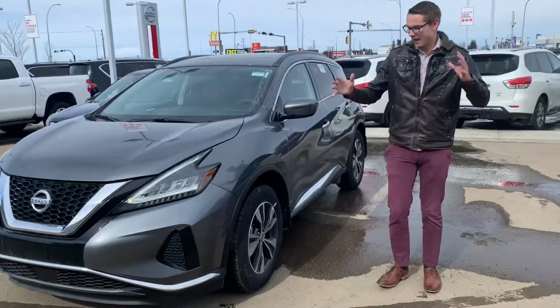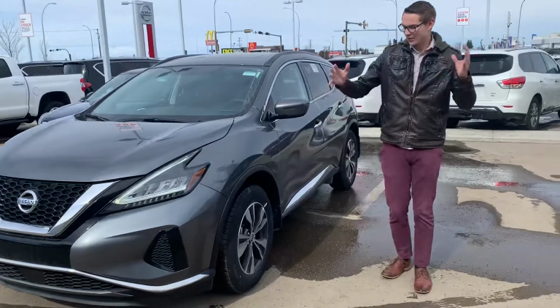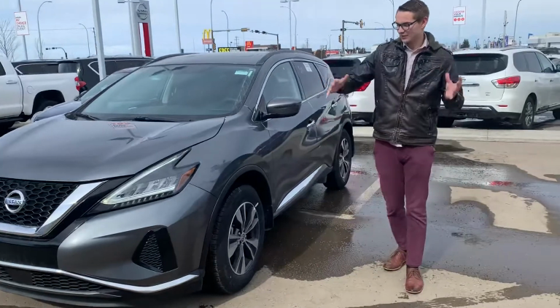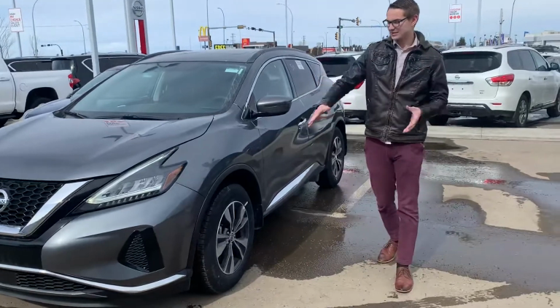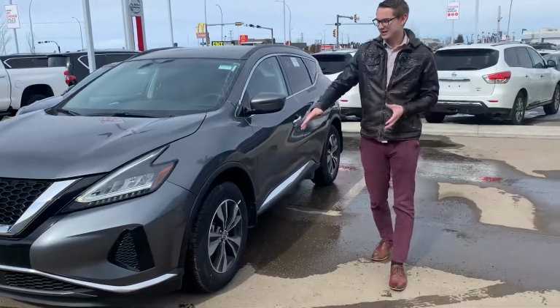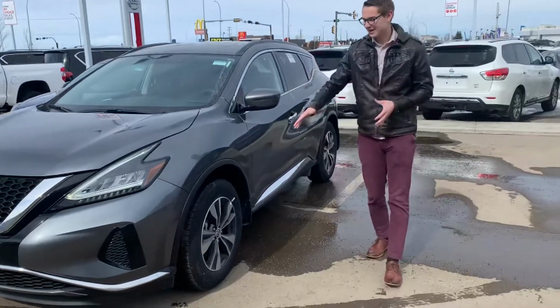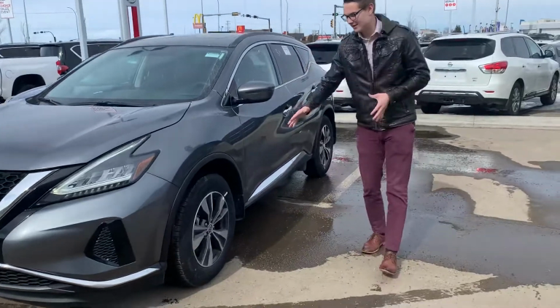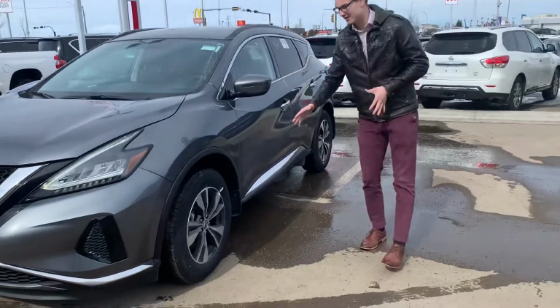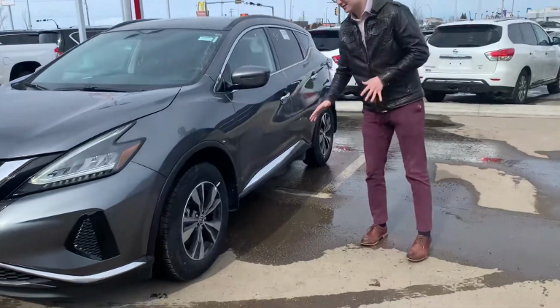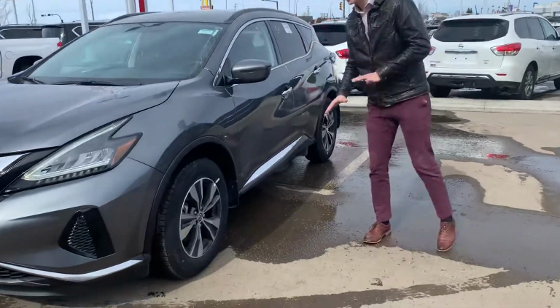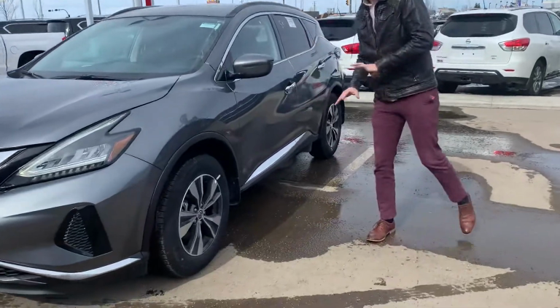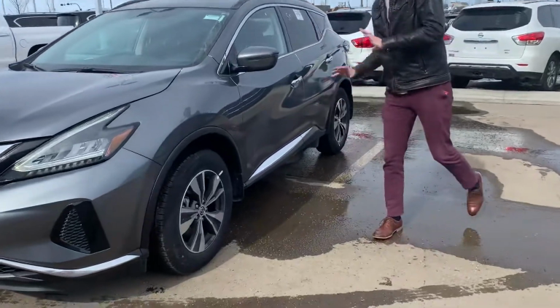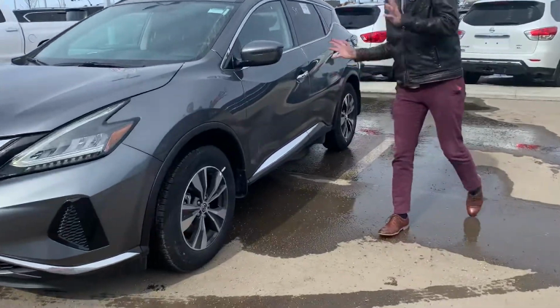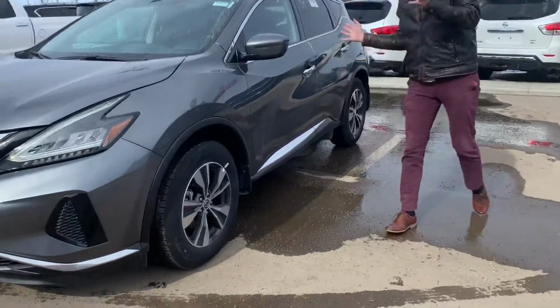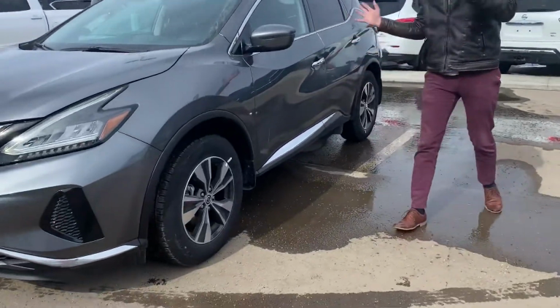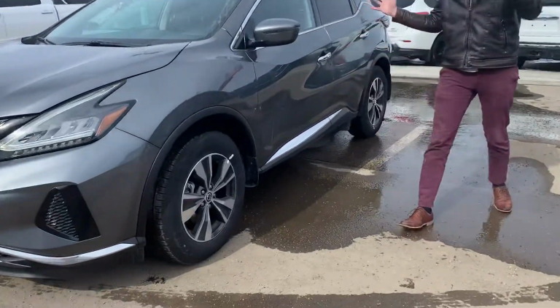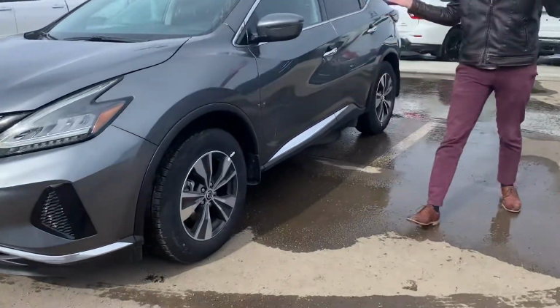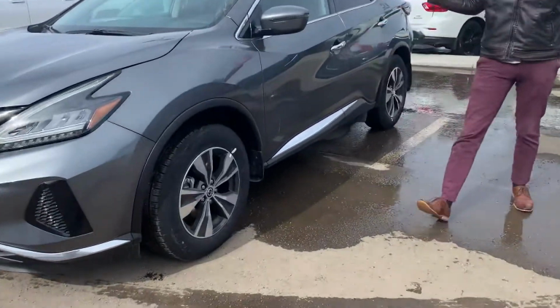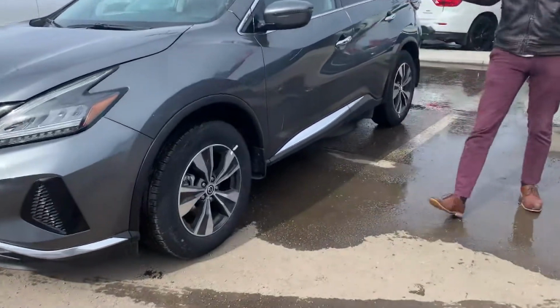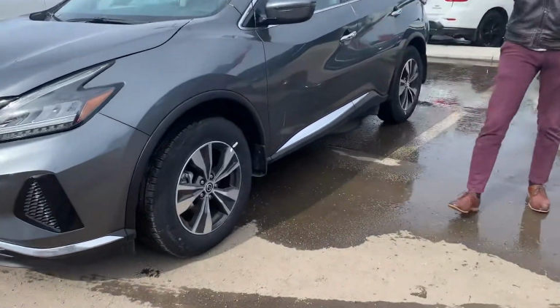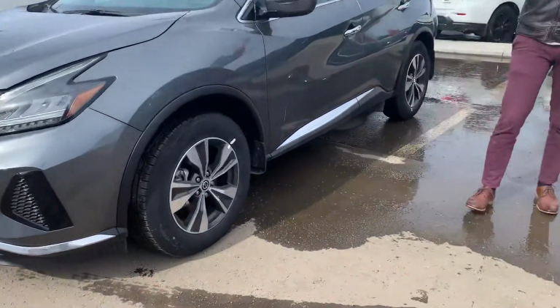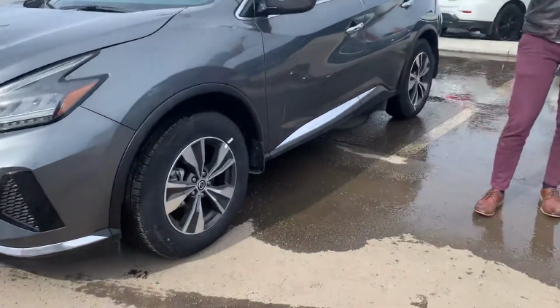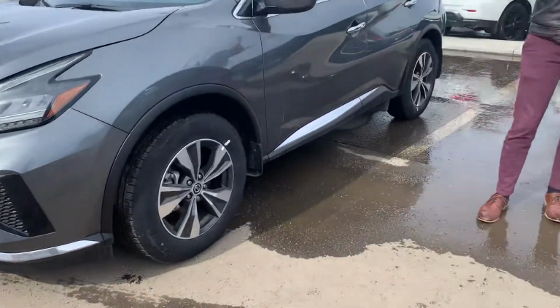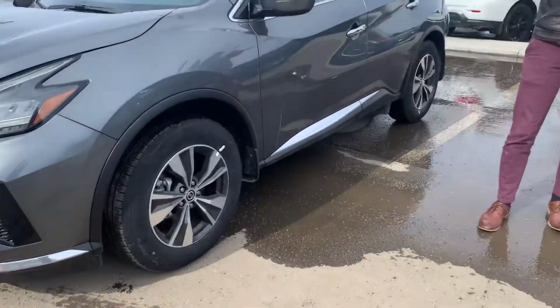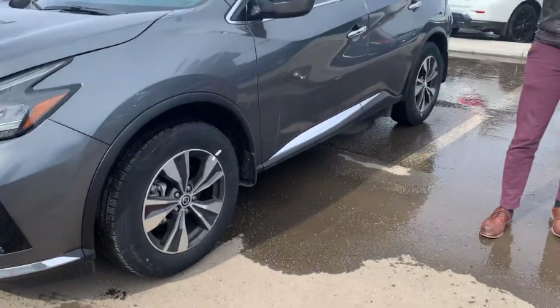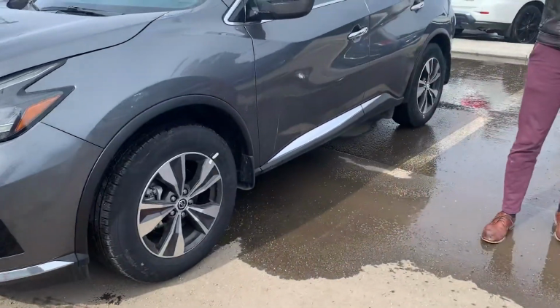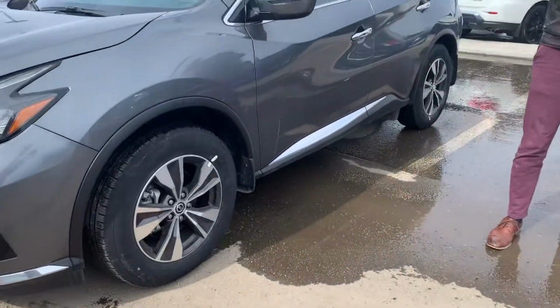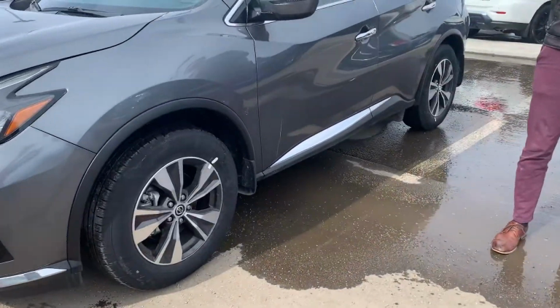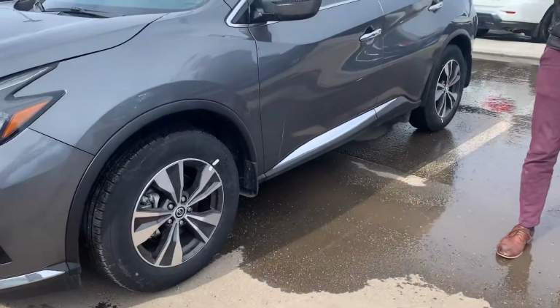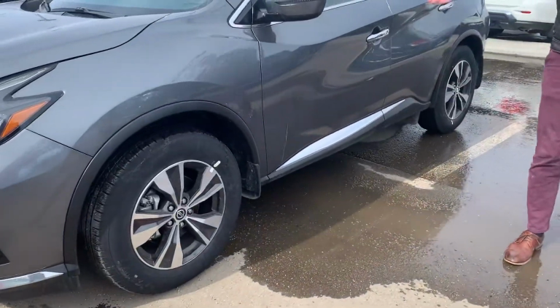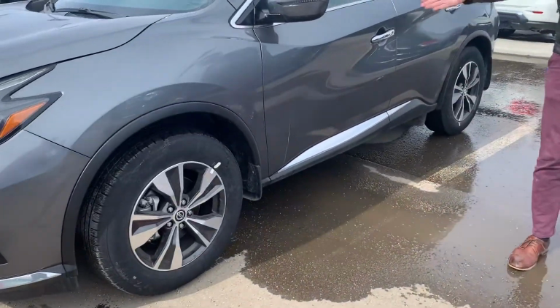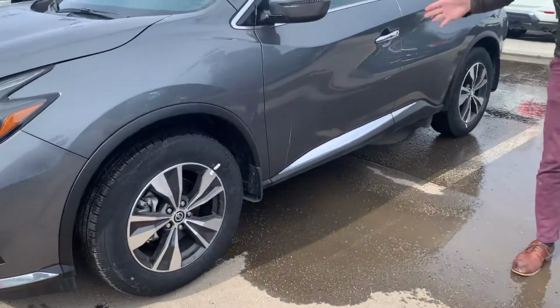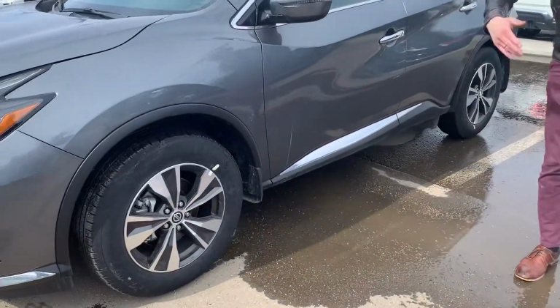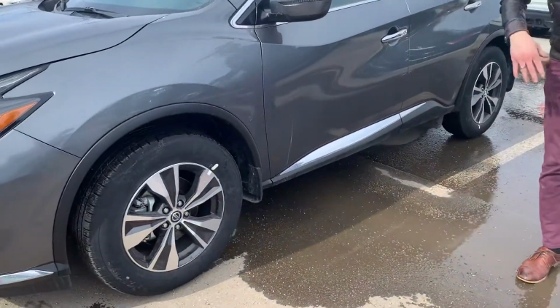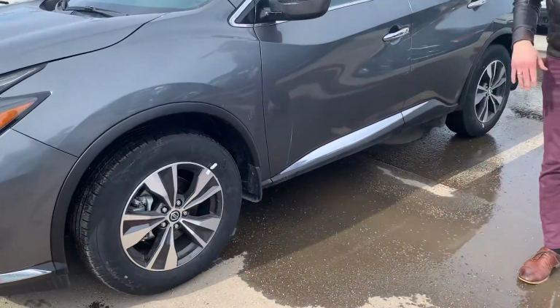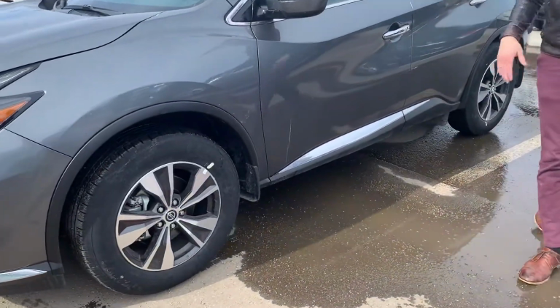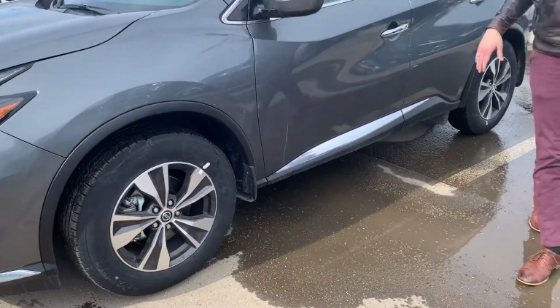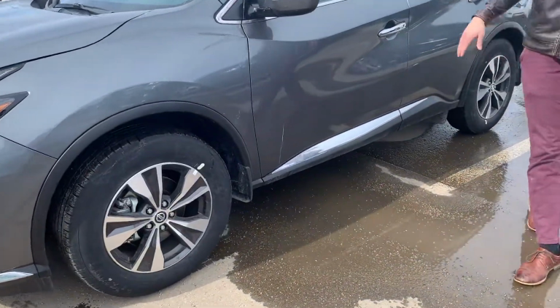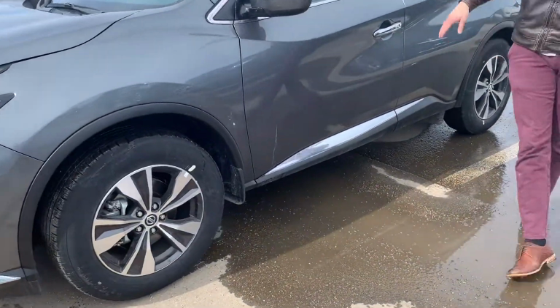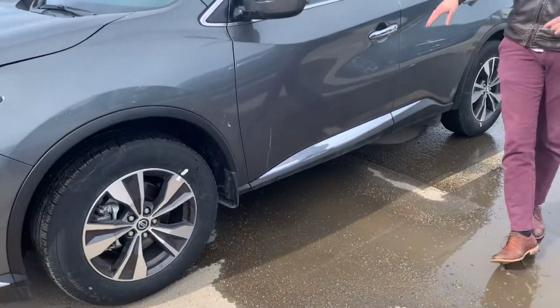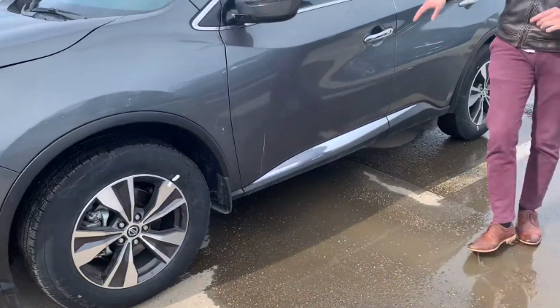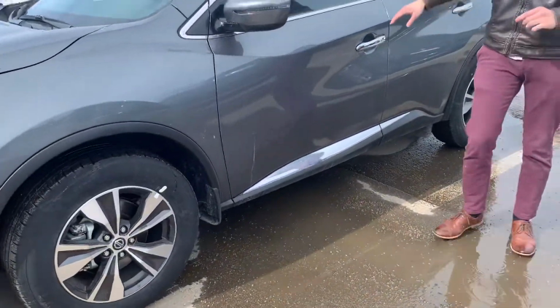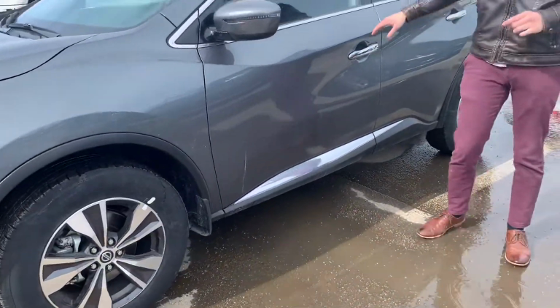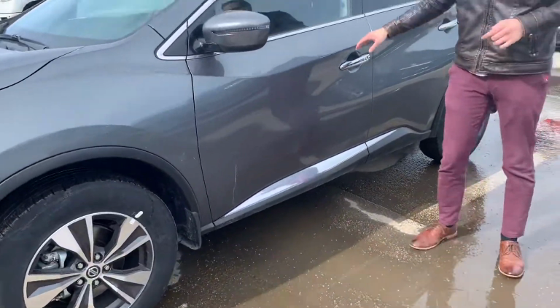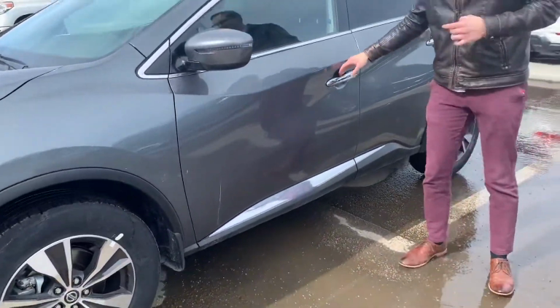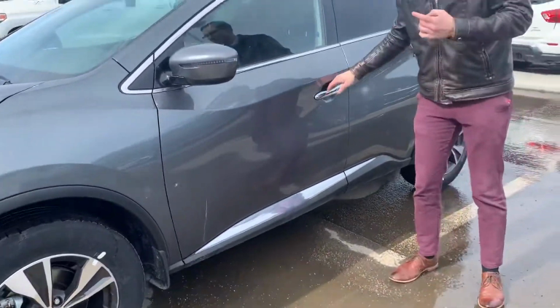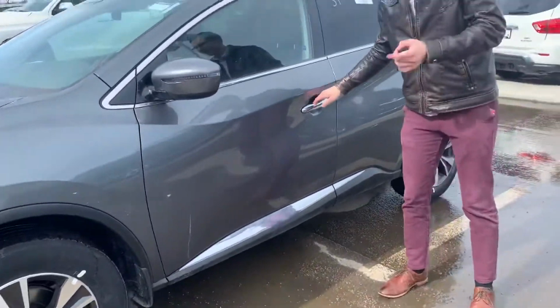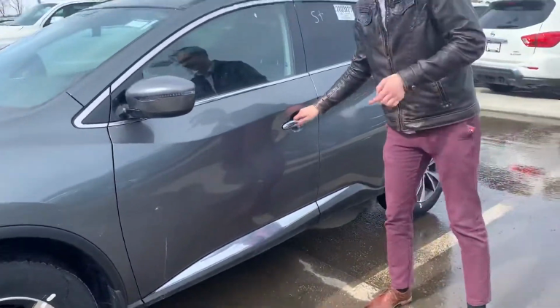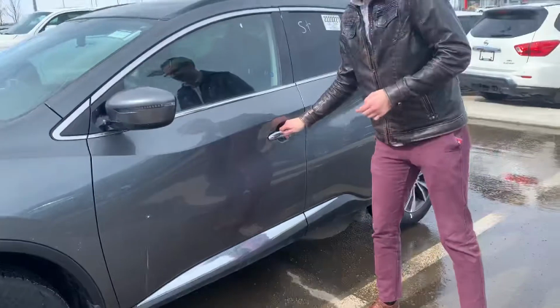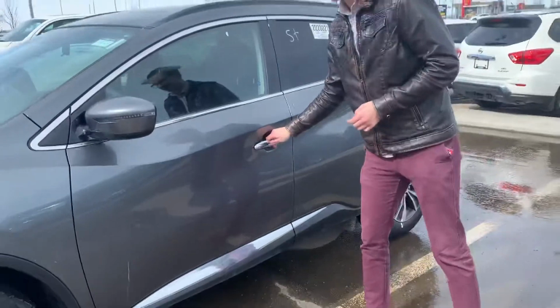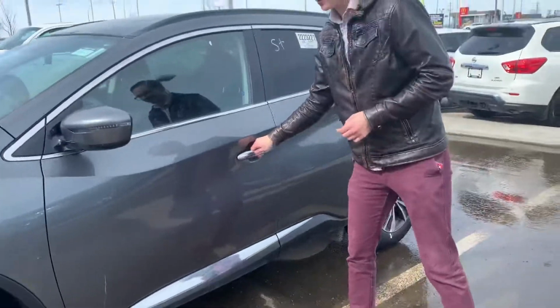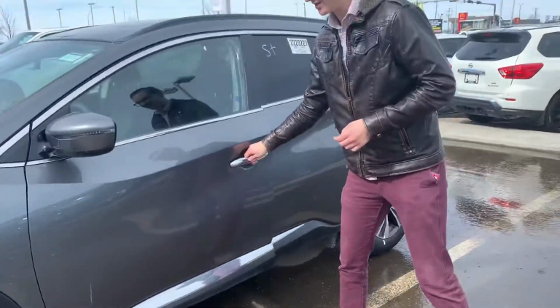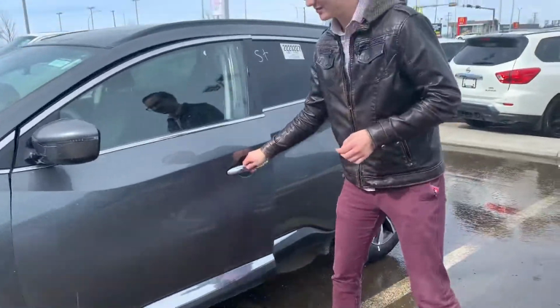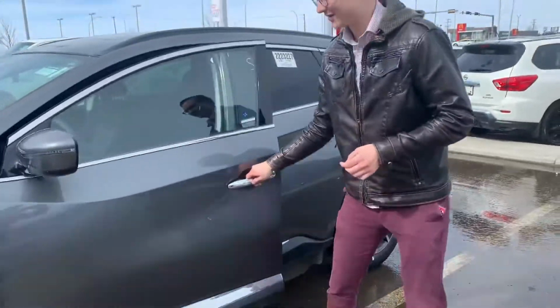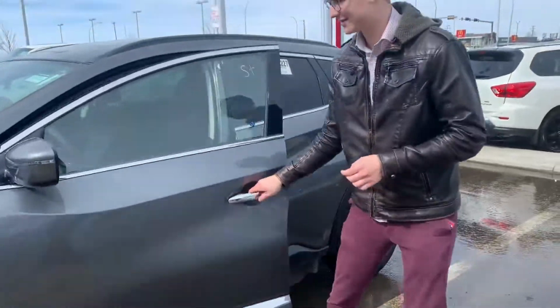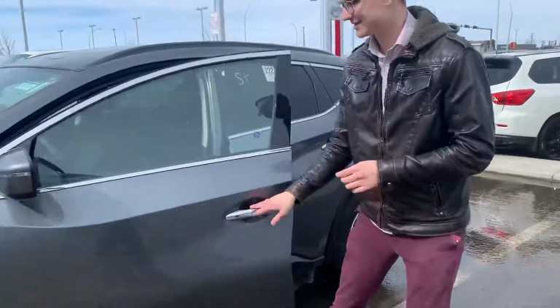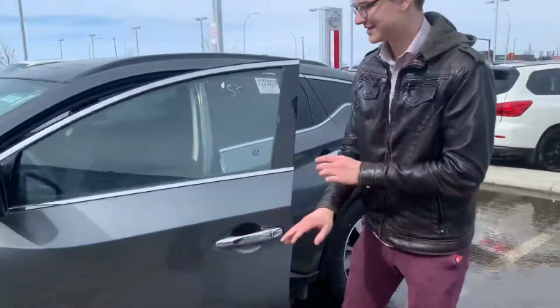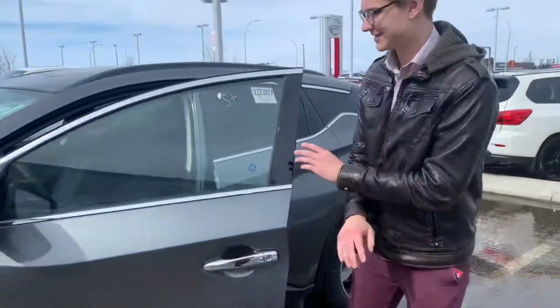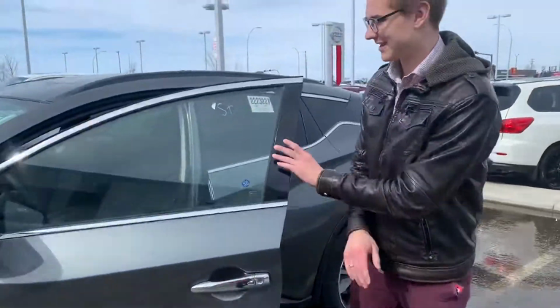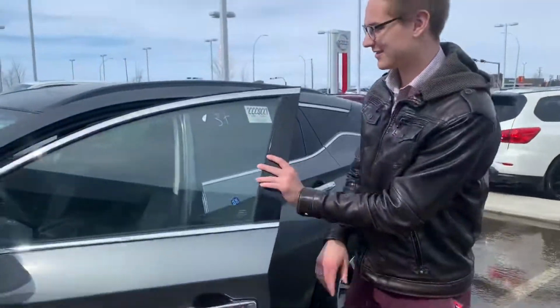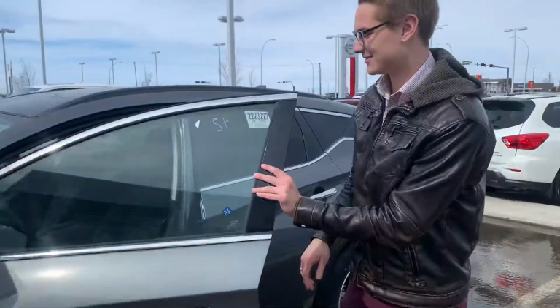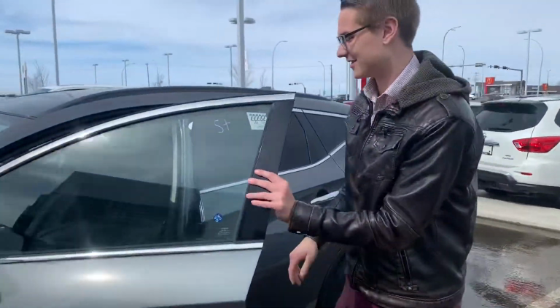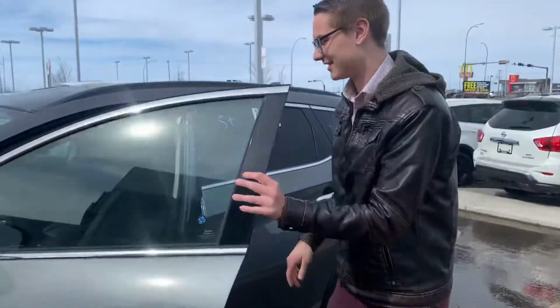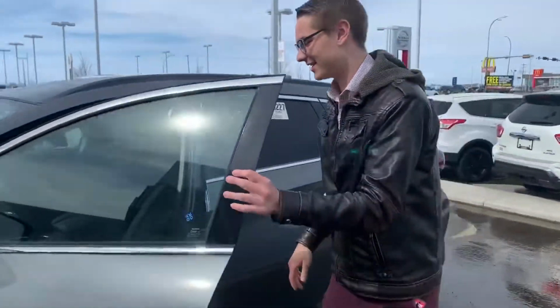Along the side here, you can see it's in amazing condition. It's a brand new vehicle, beautiful aluminum alloy rims, practically brand new, all these tires on there.